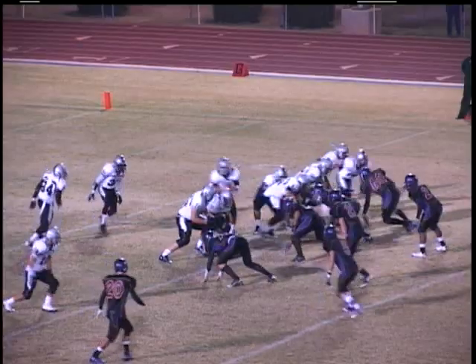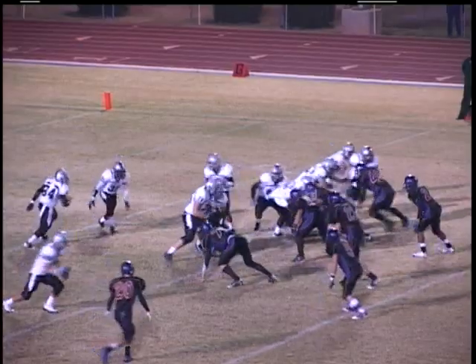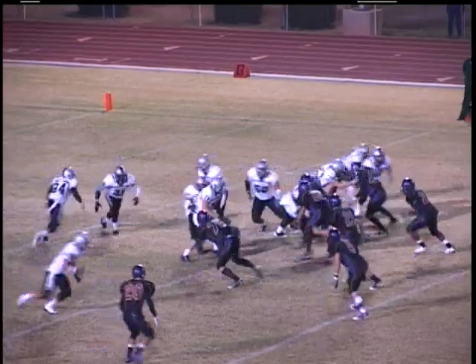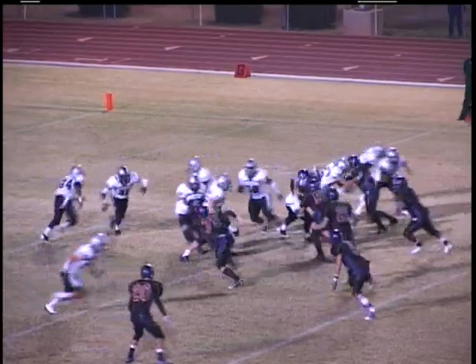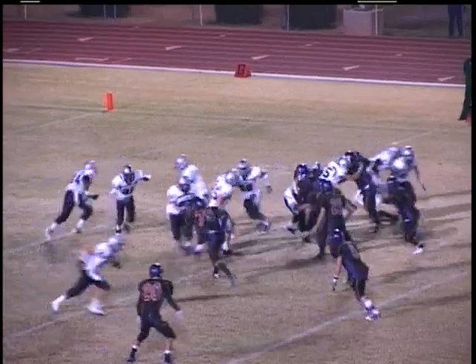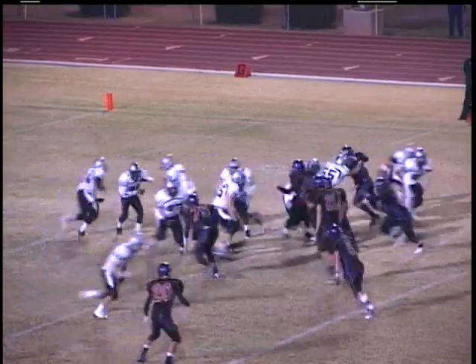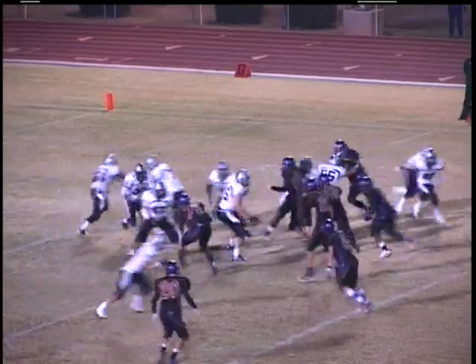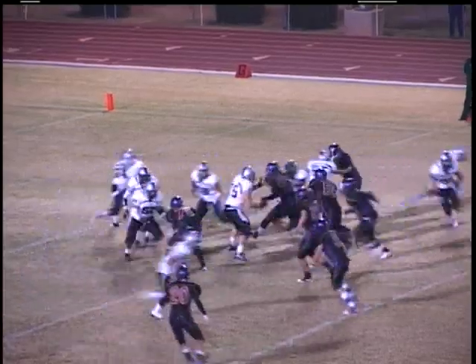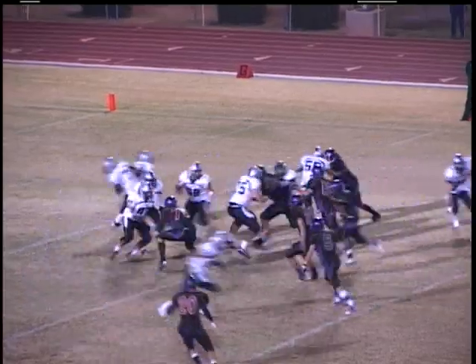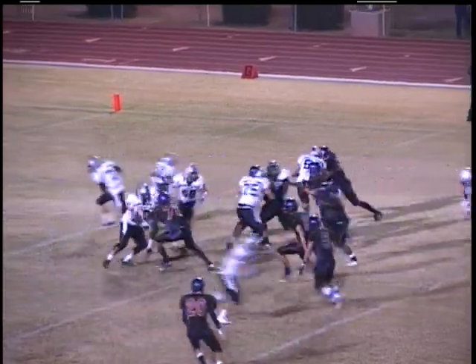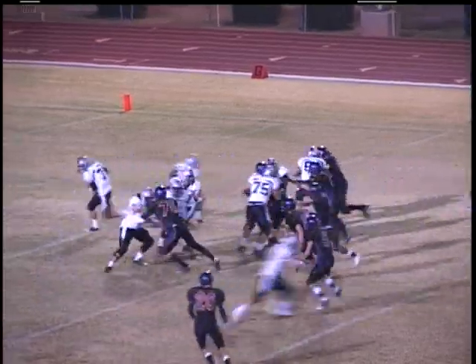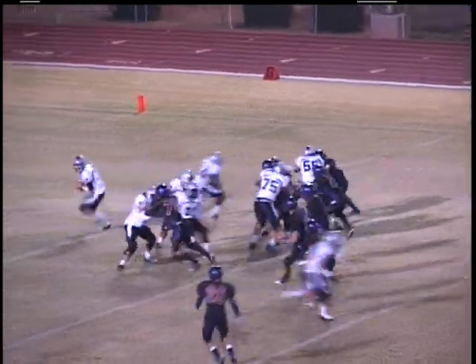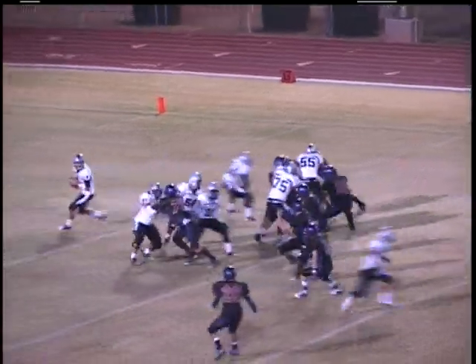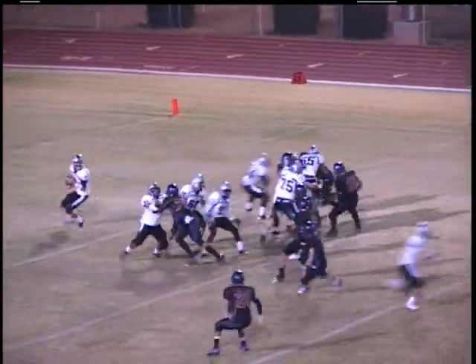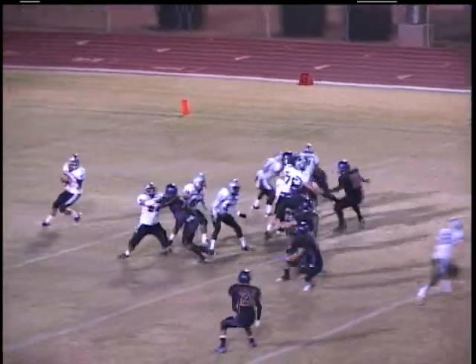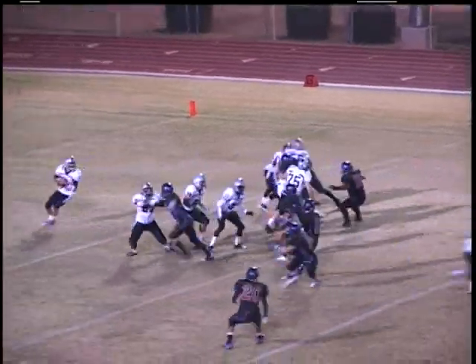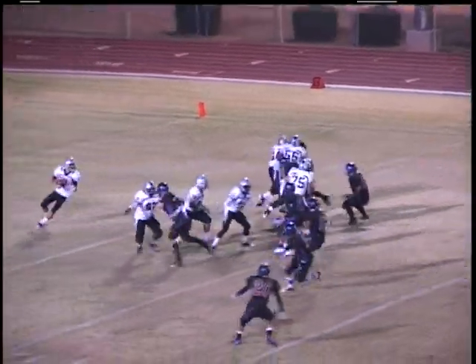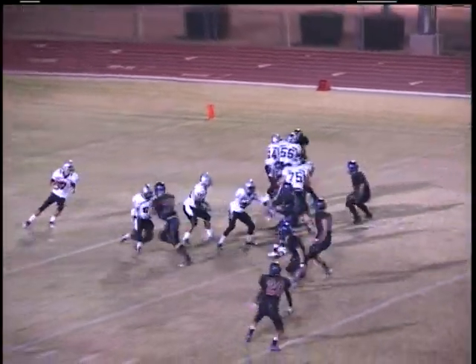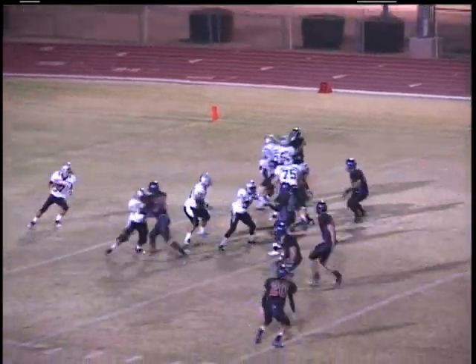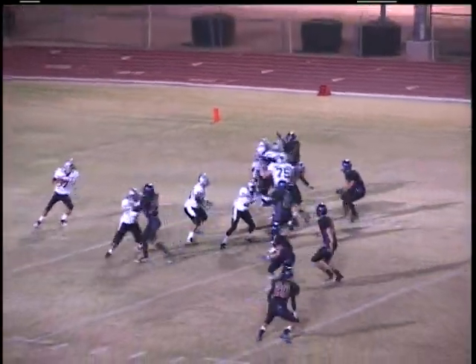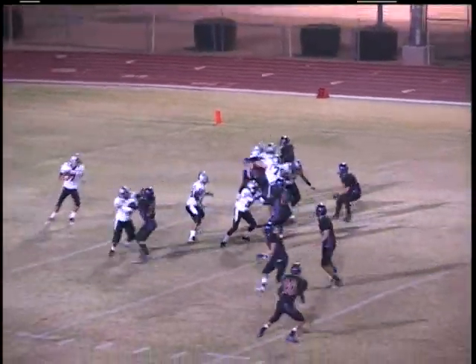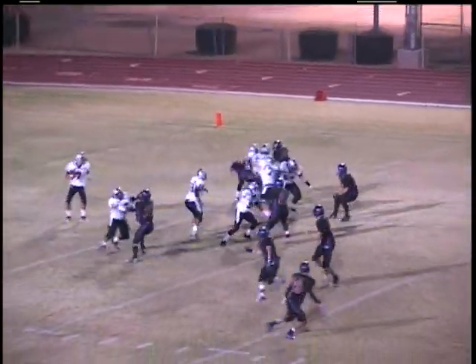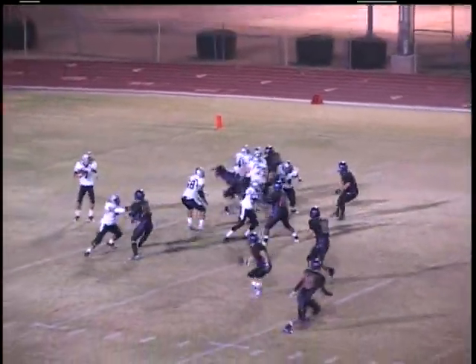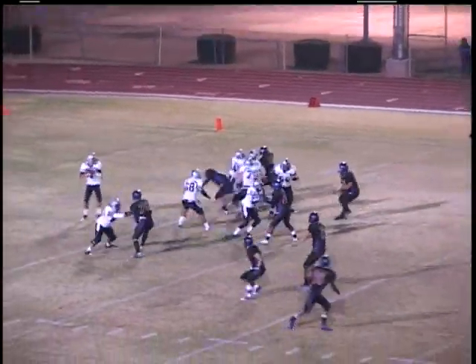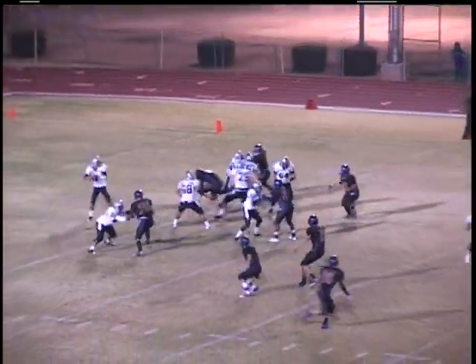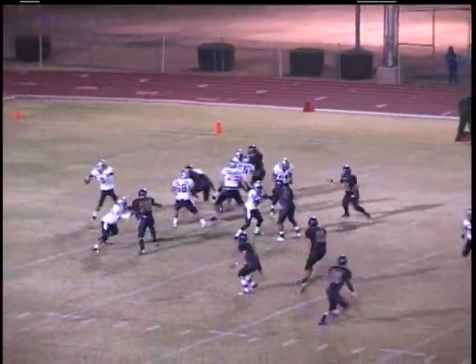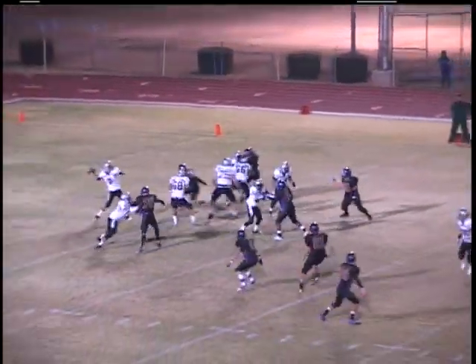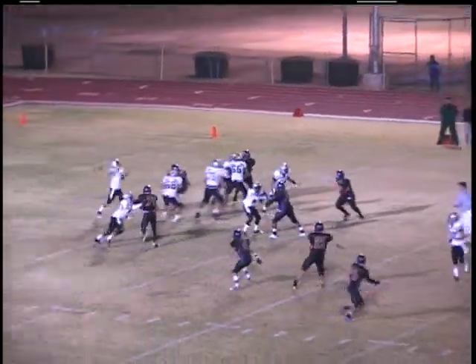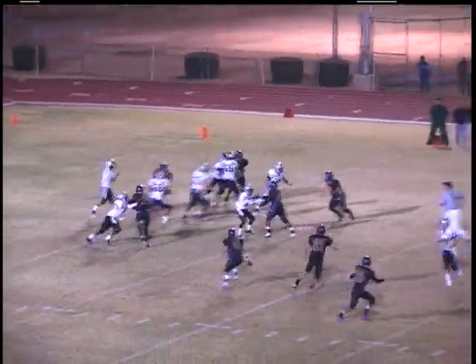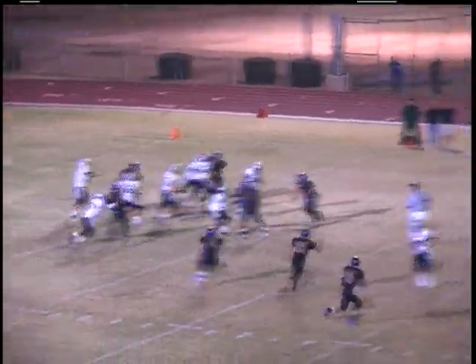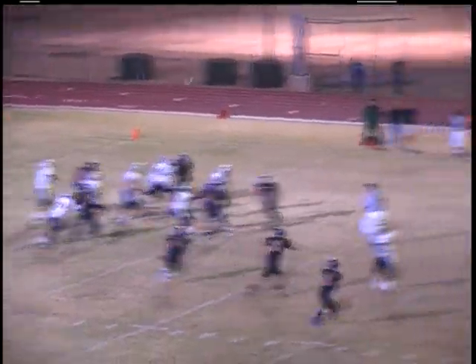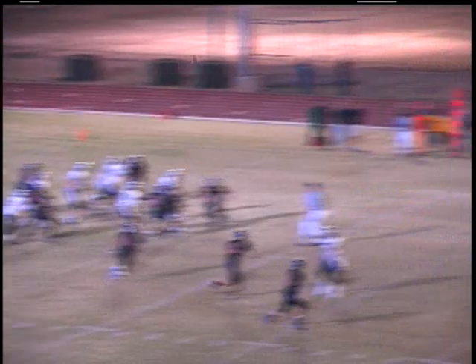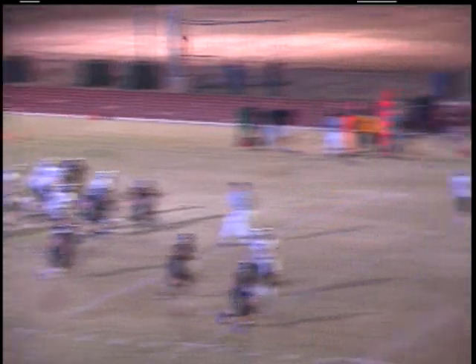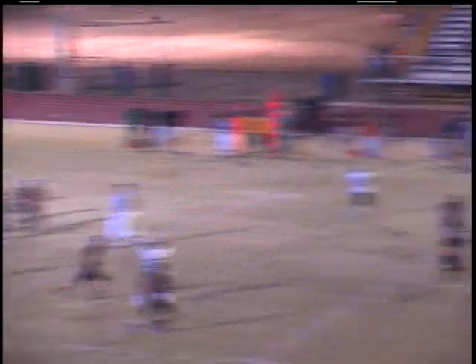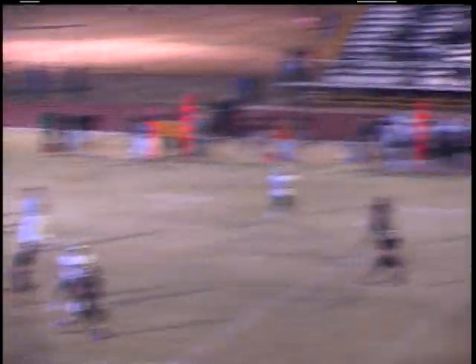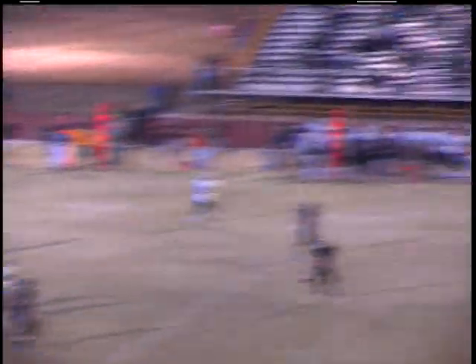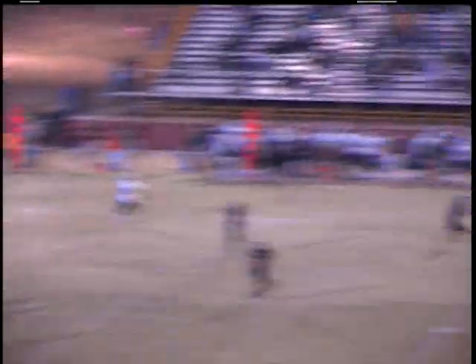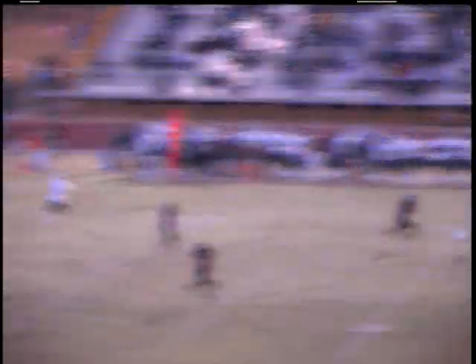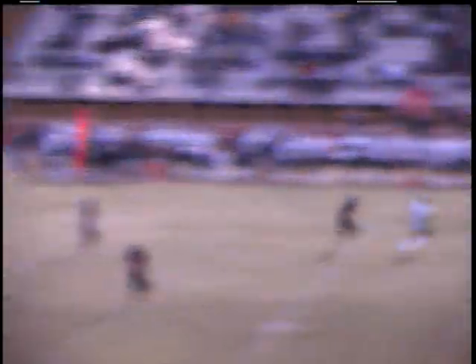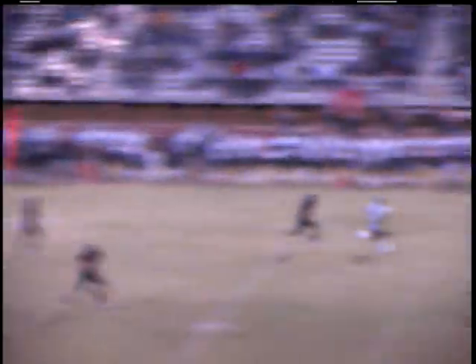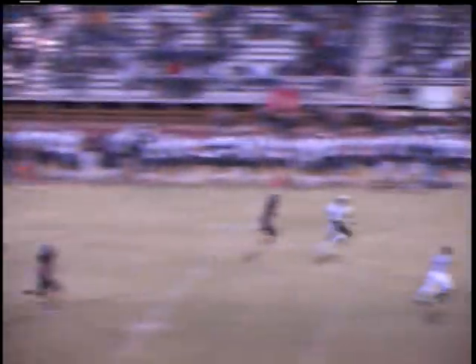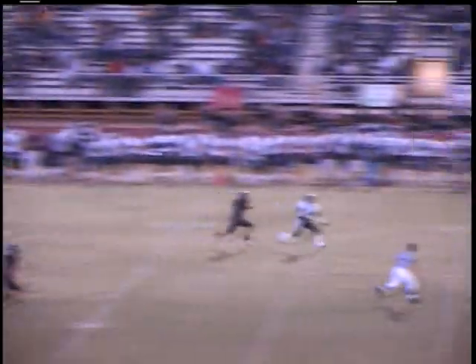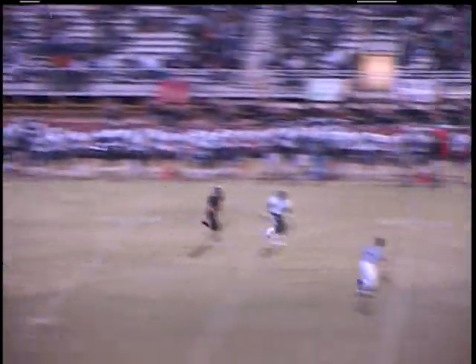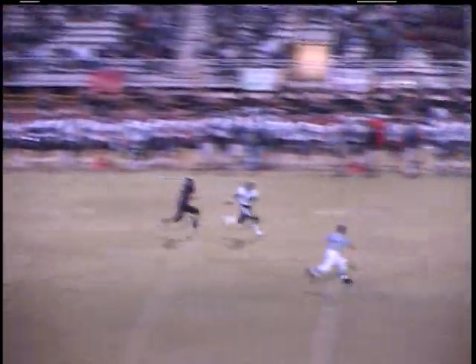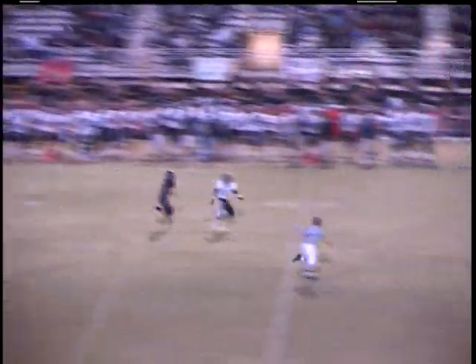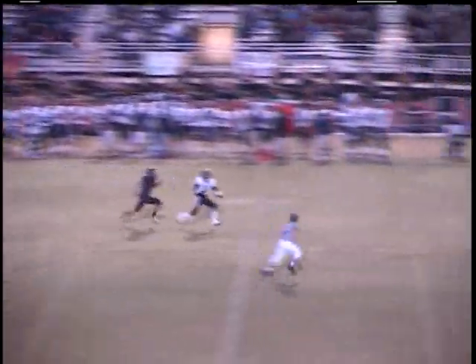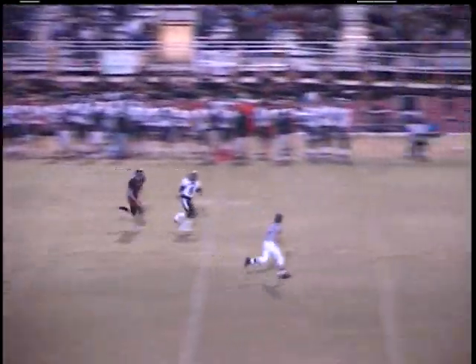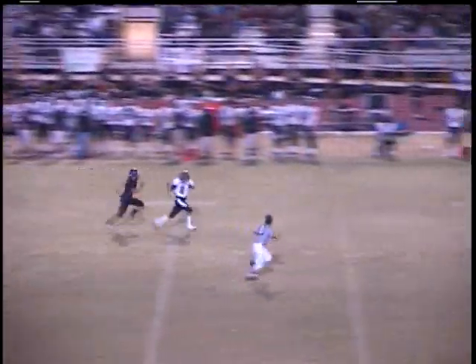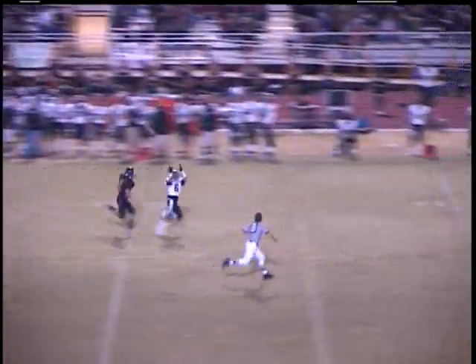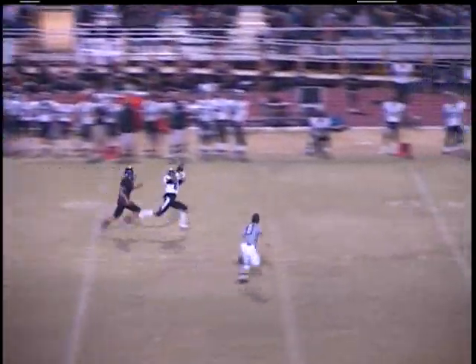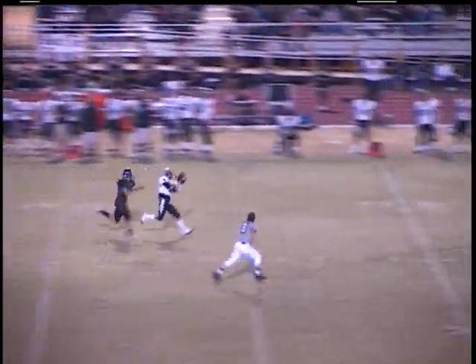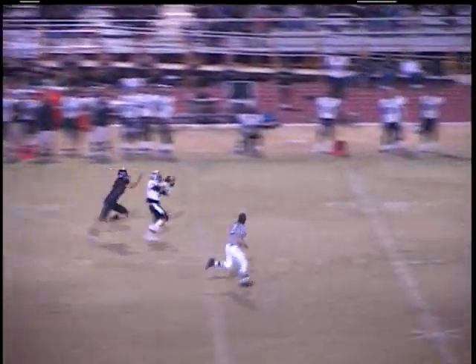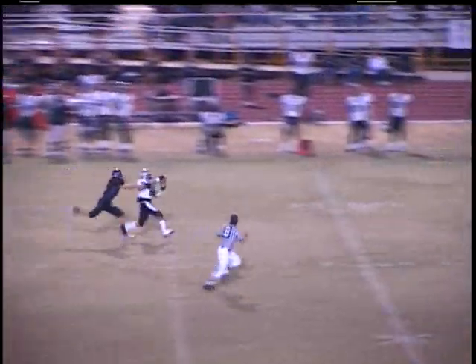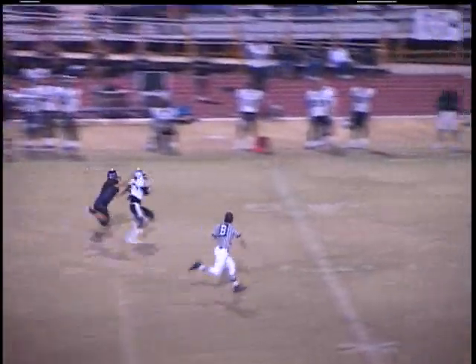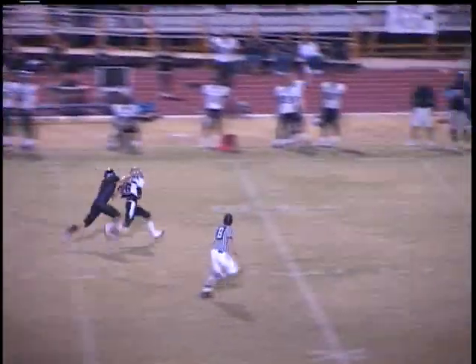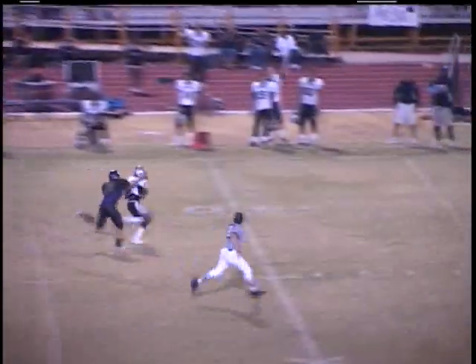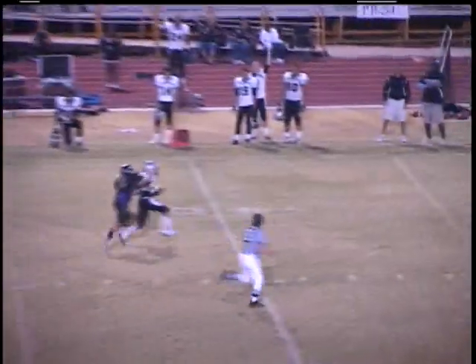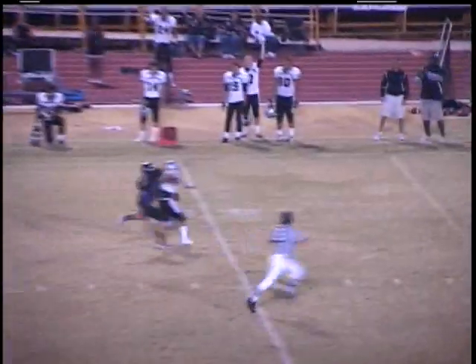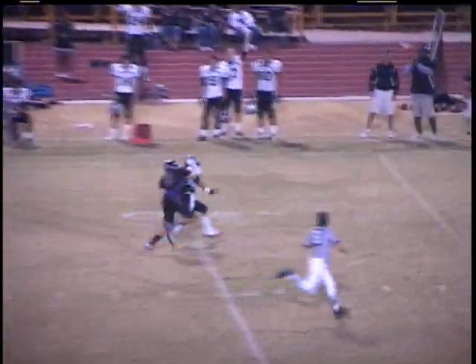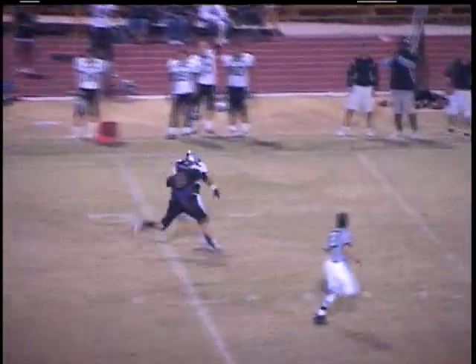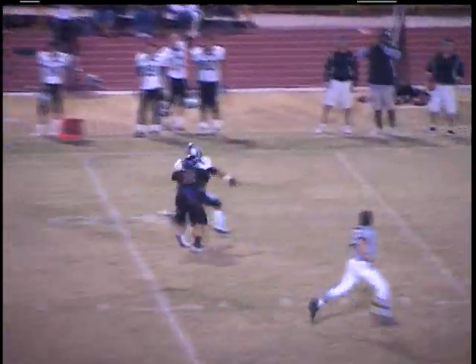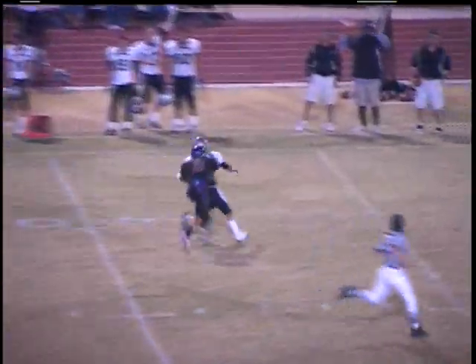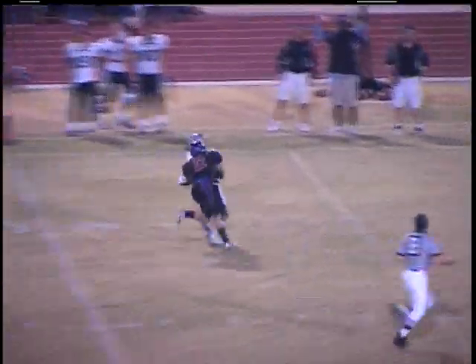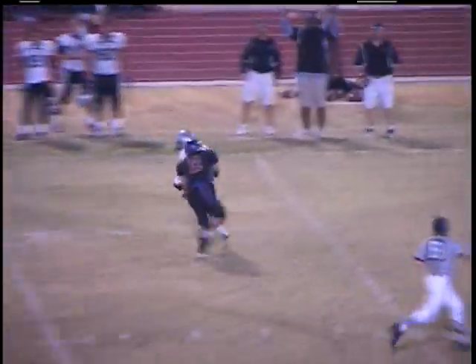Bowman goes in motion, here's Kyron Poe the quarterback, dropping back in the pocket, throws a clean ball to the 45.